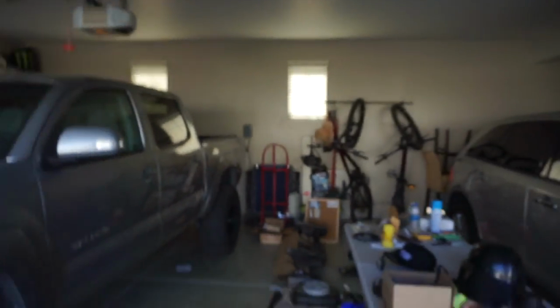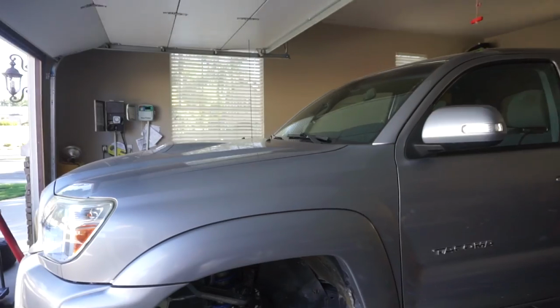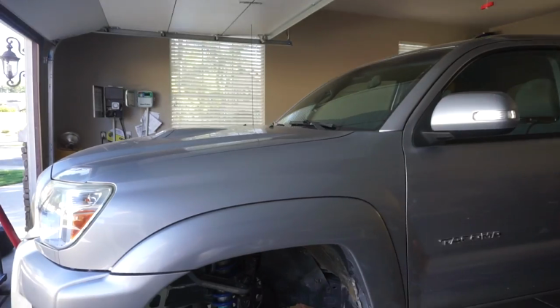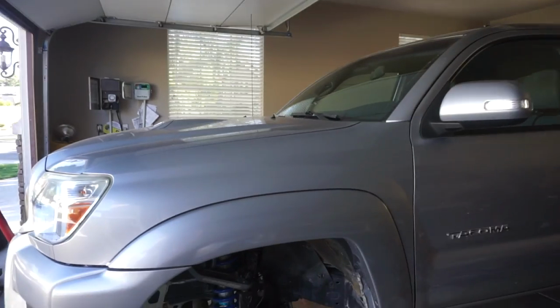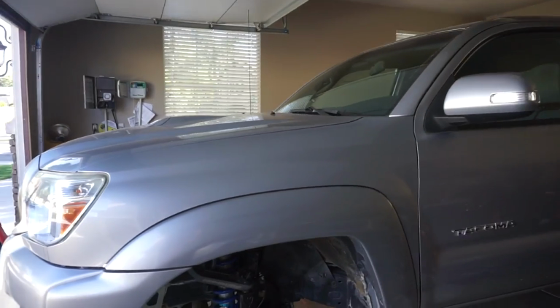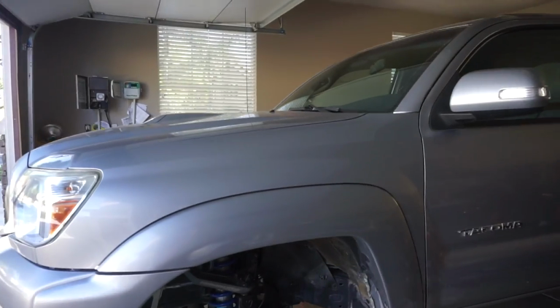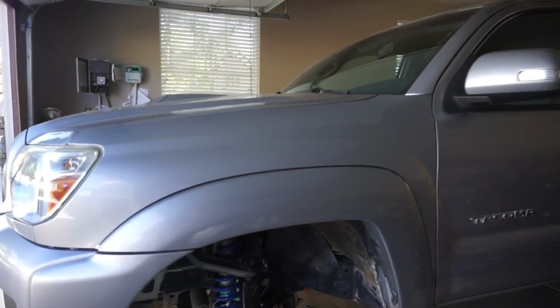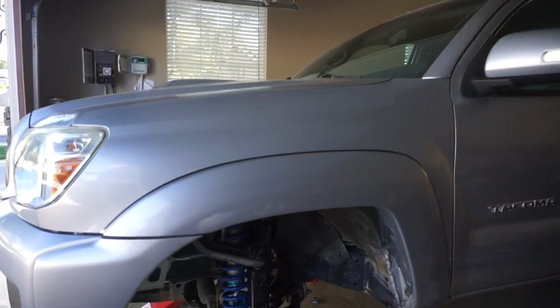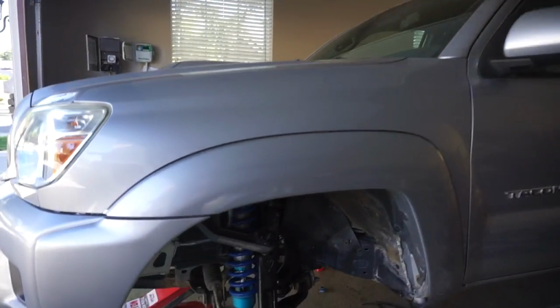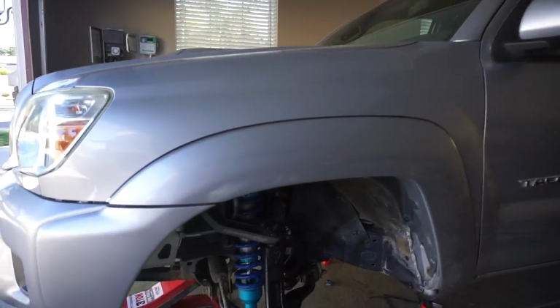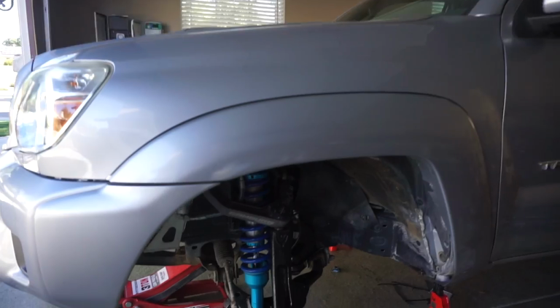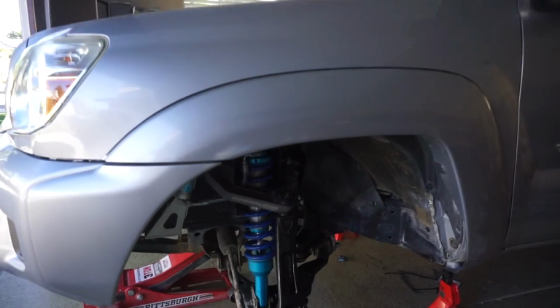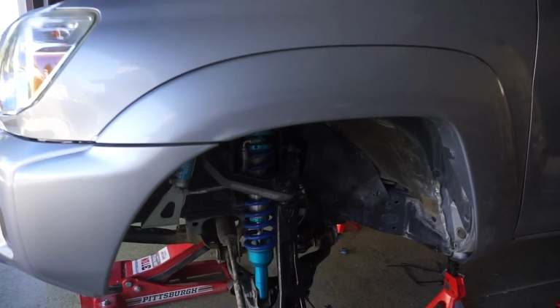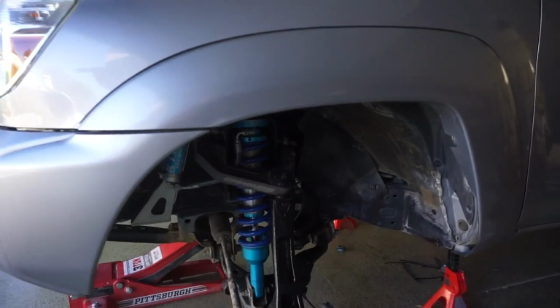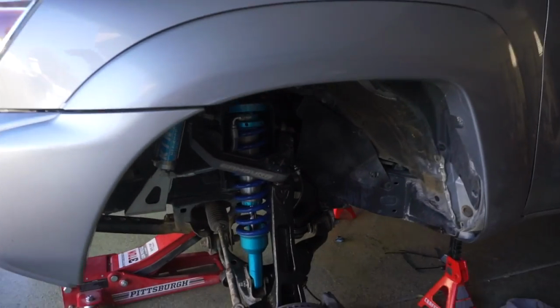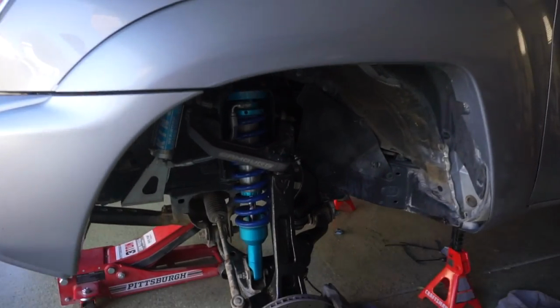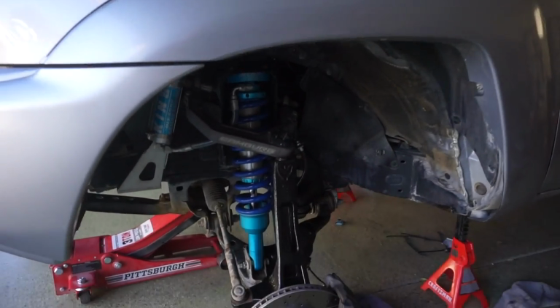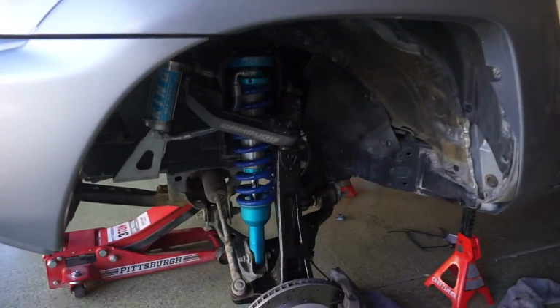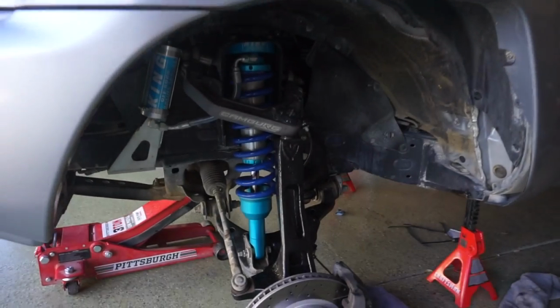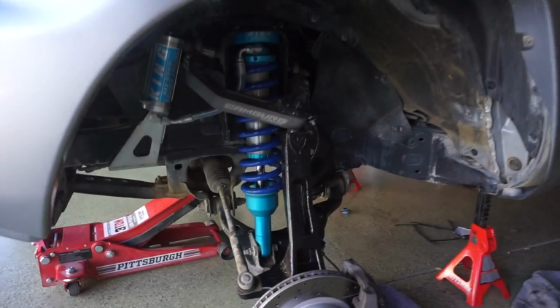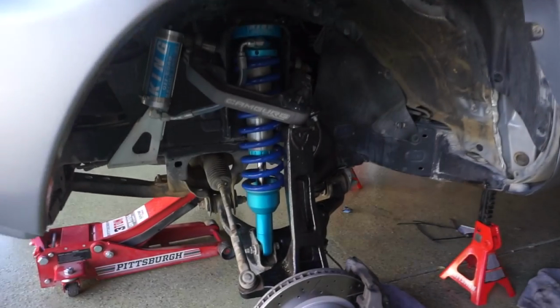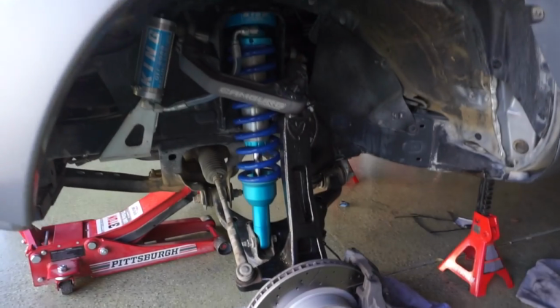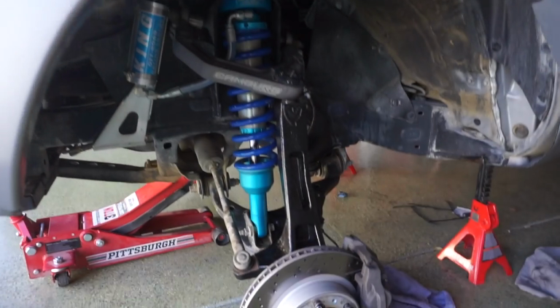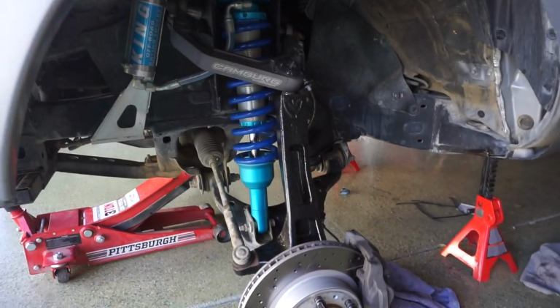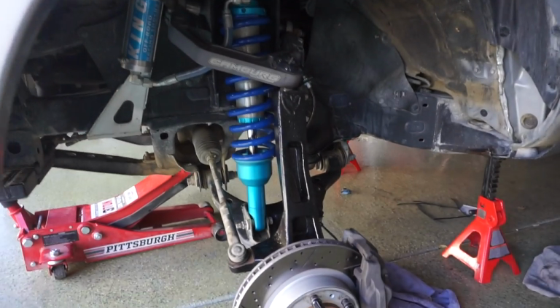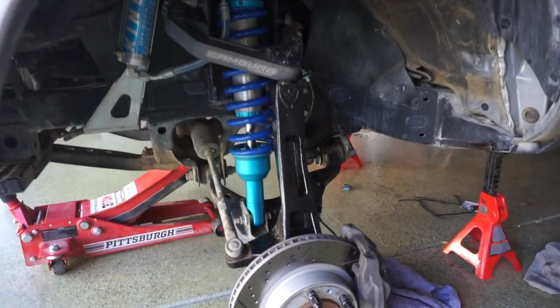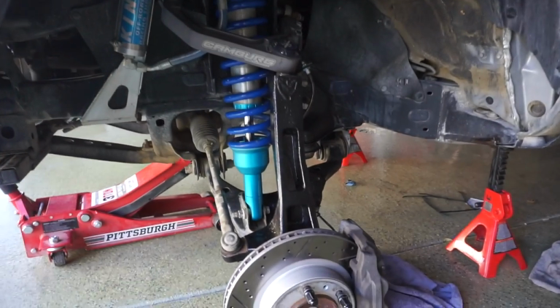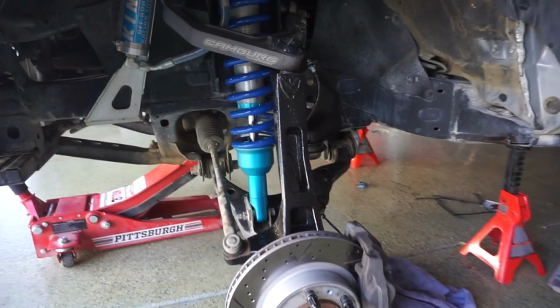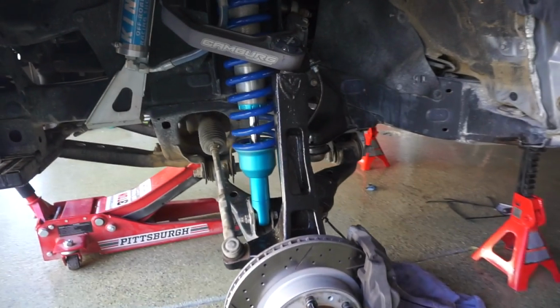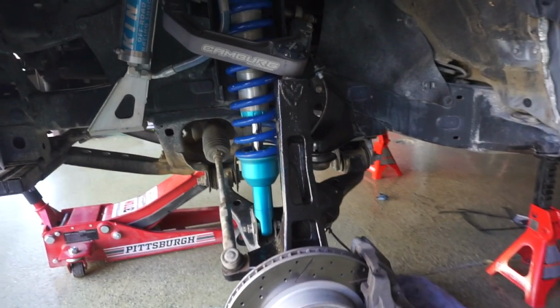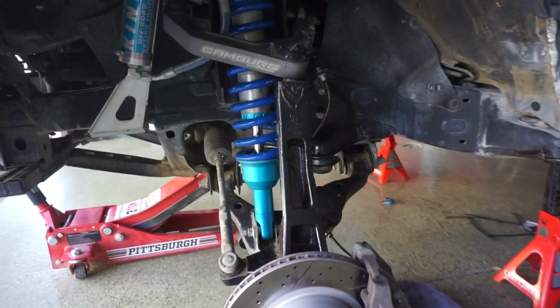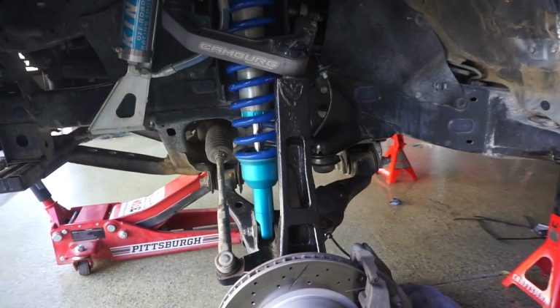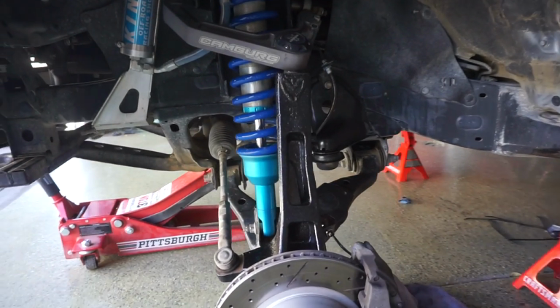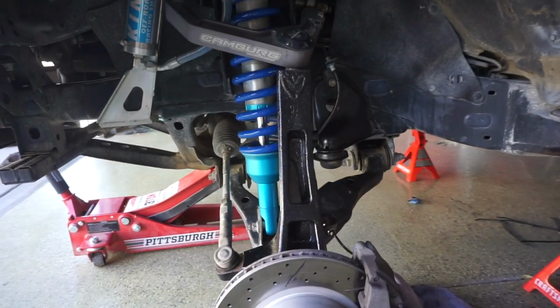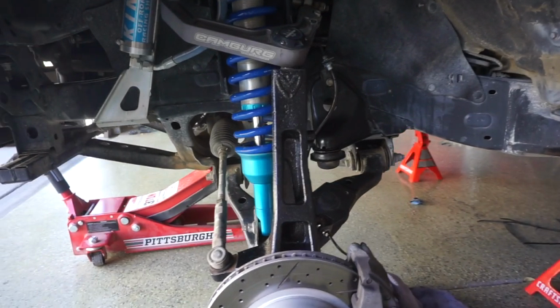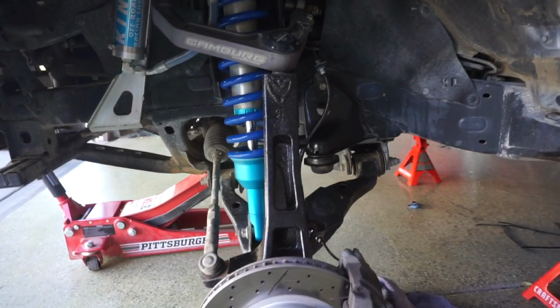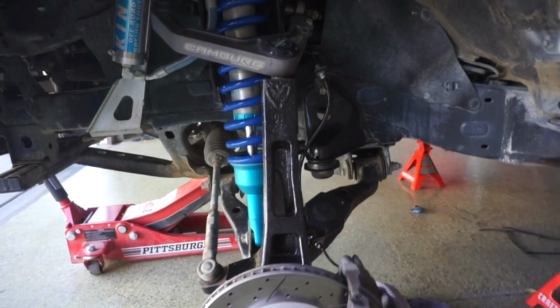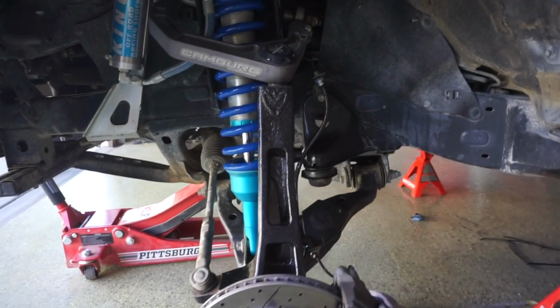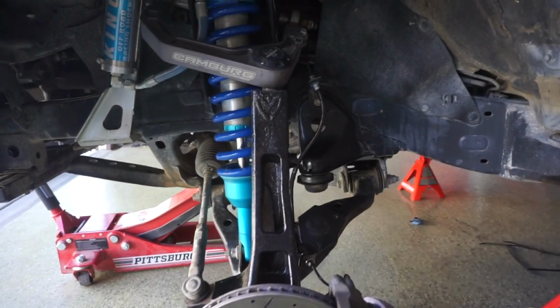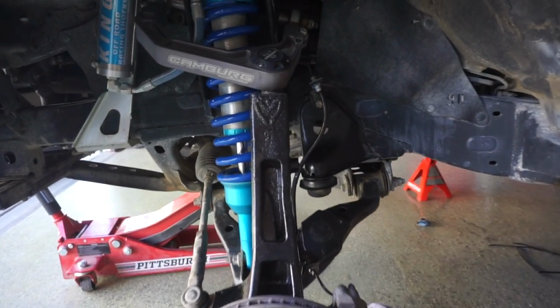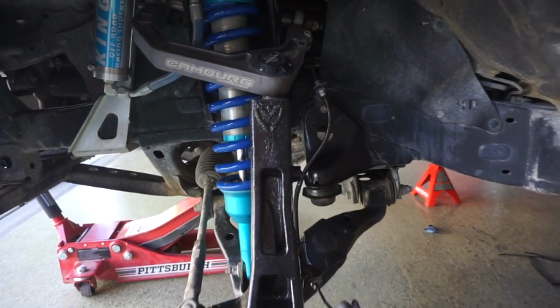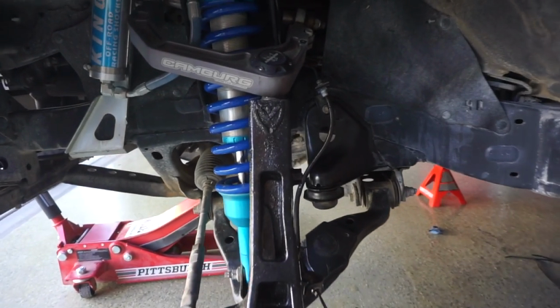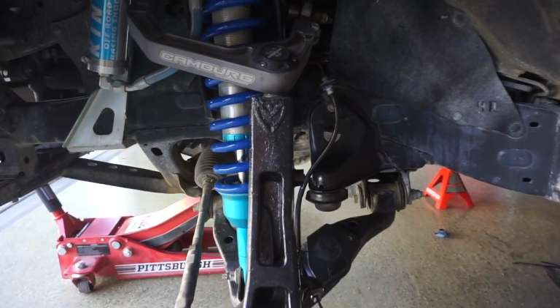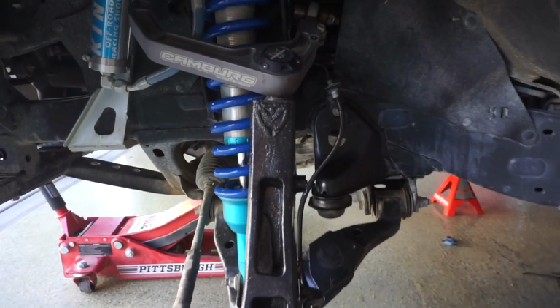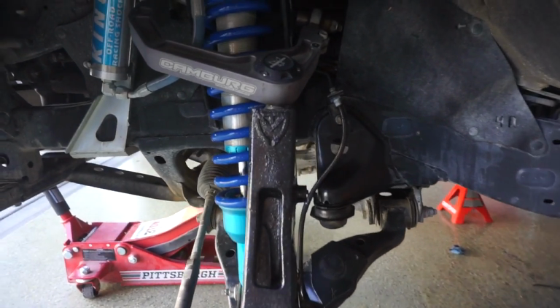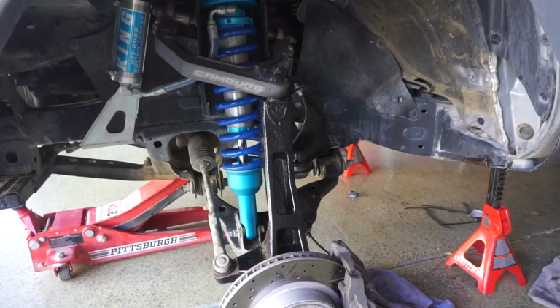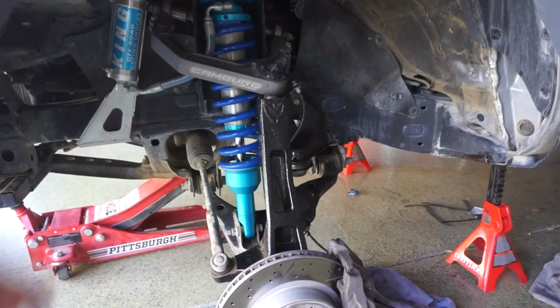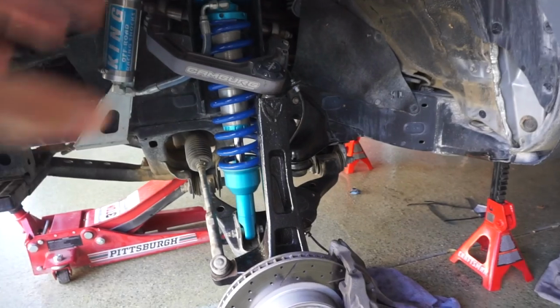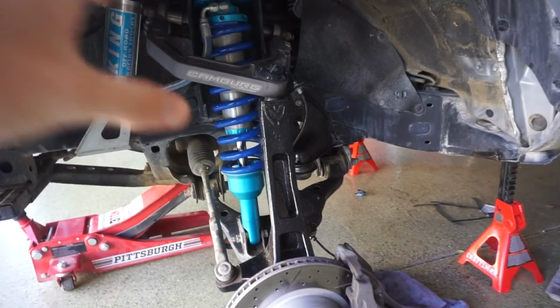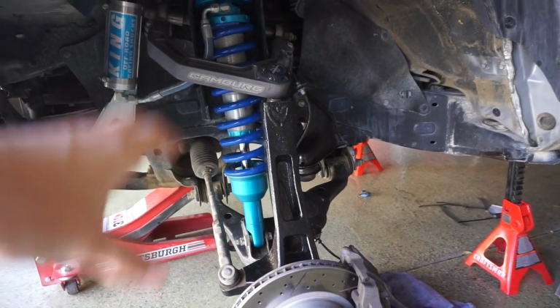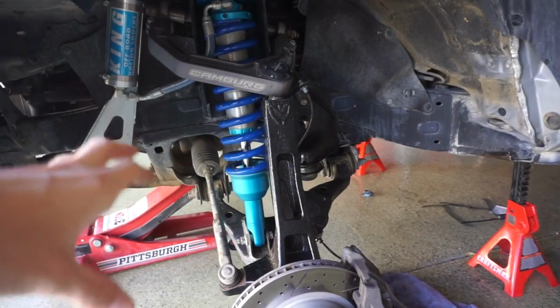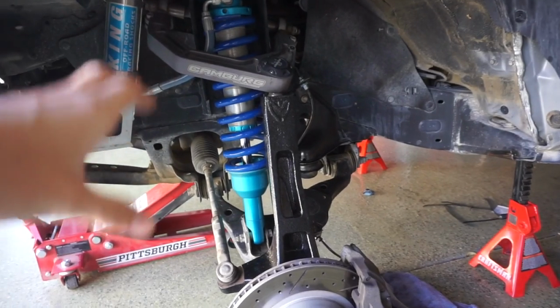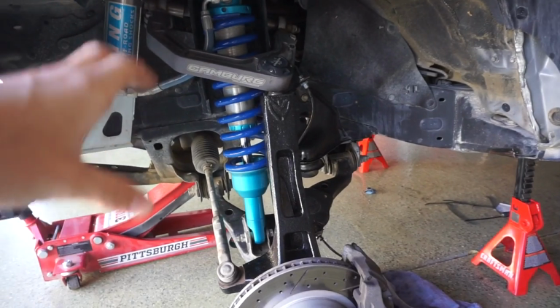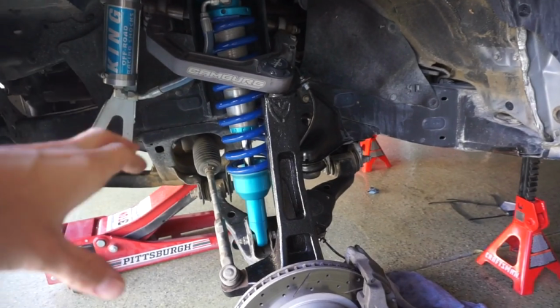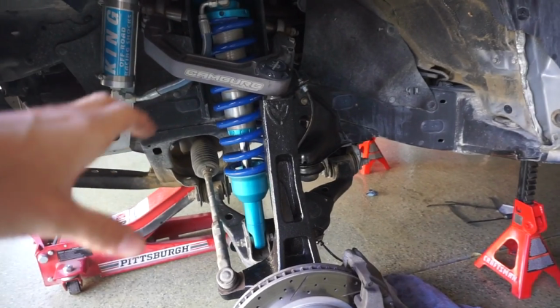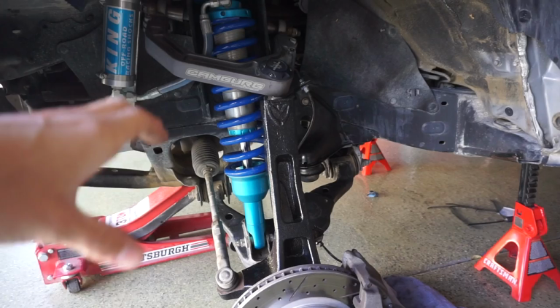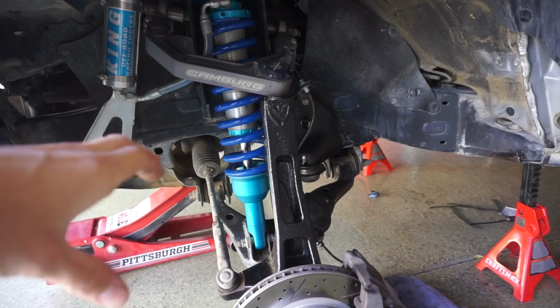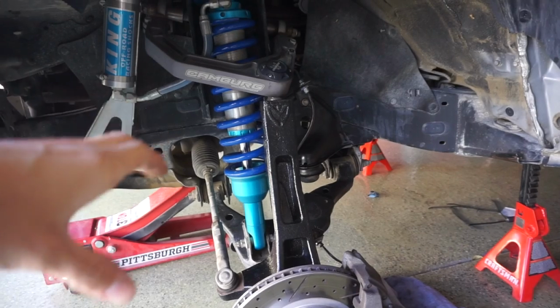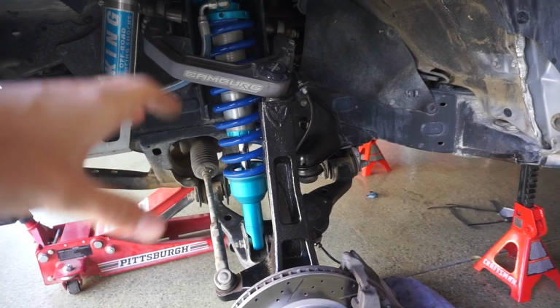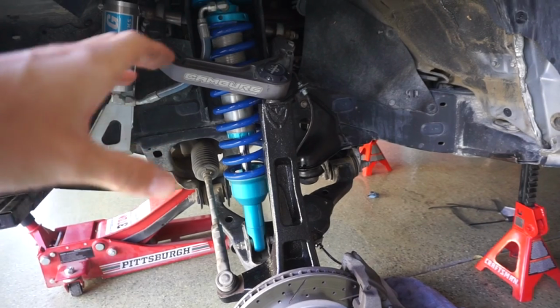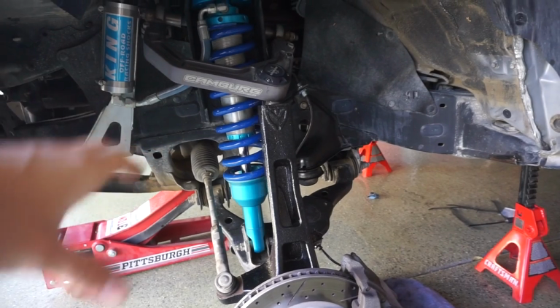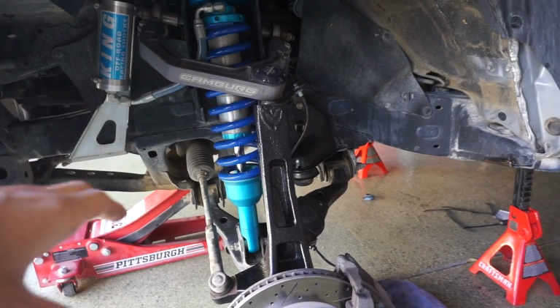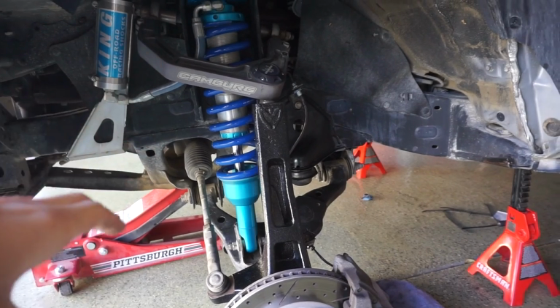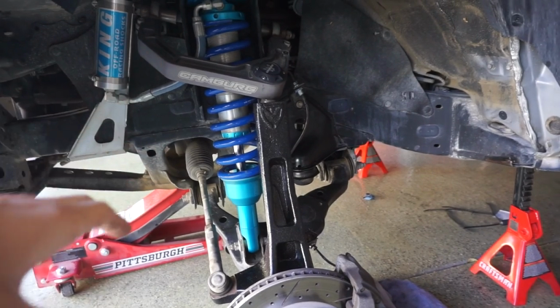Yes boys, the time is finally here. Desert Dime finally got some spindles. These are the 4-inch lift spindles by Max Track.